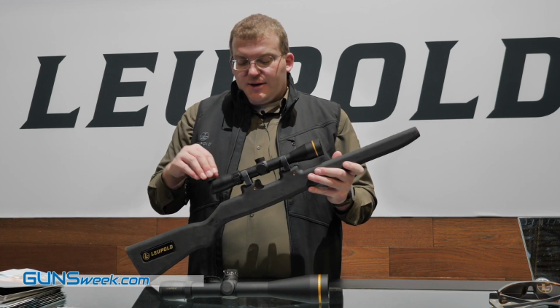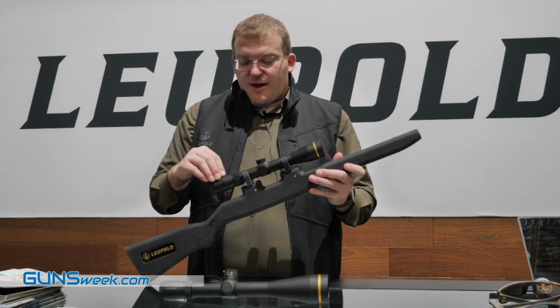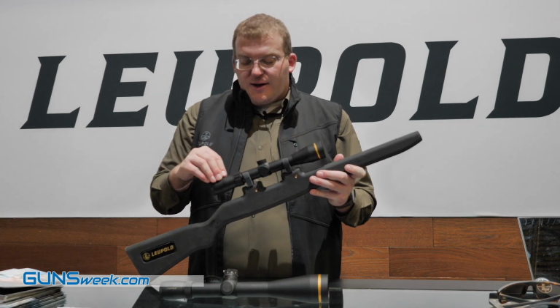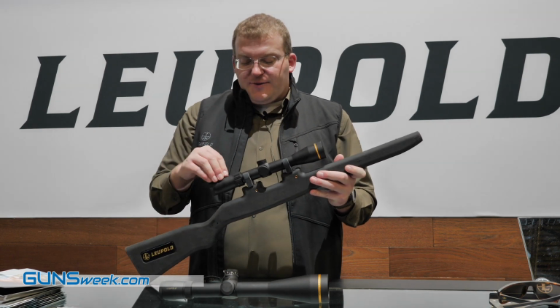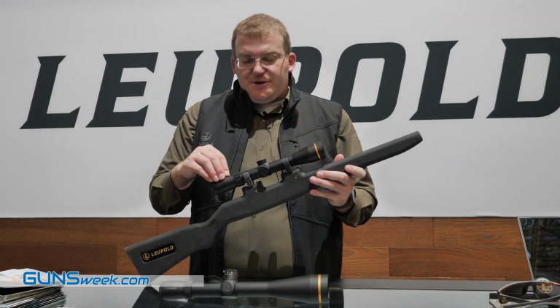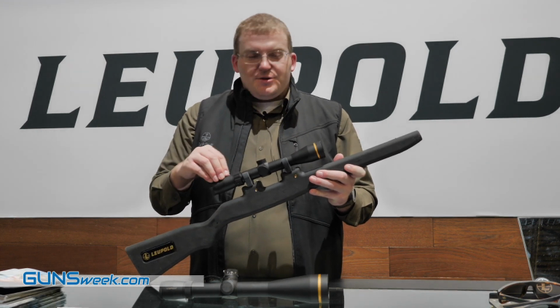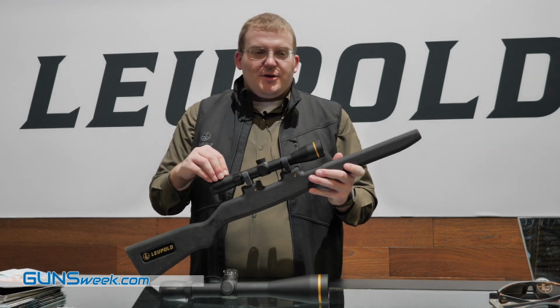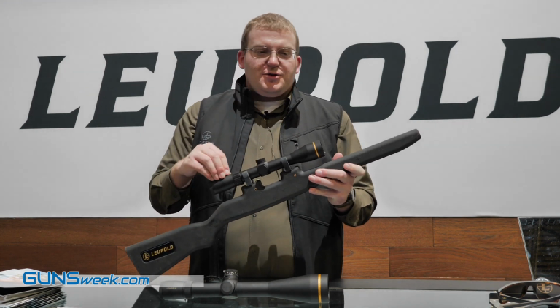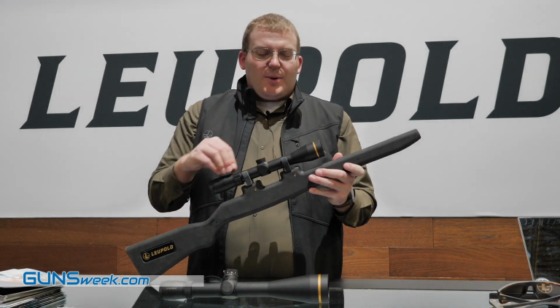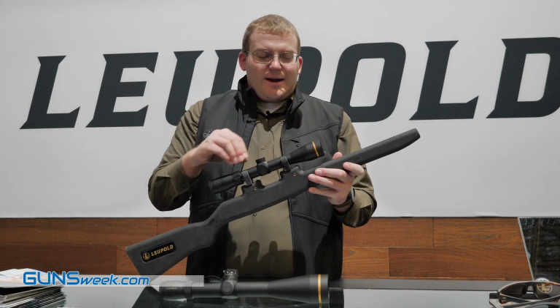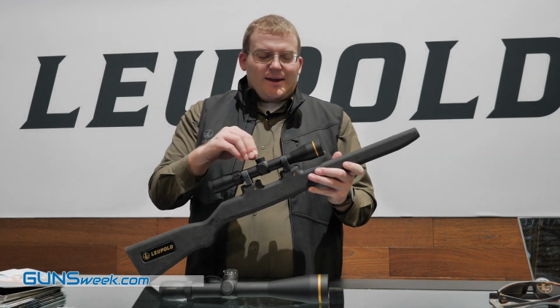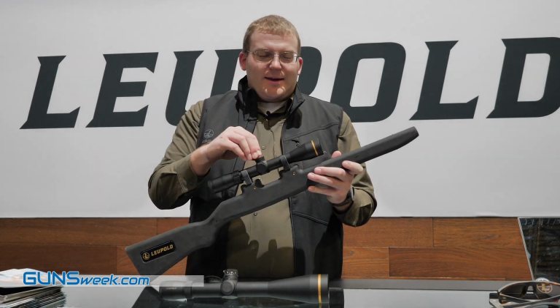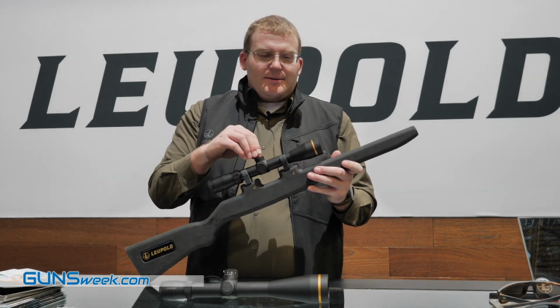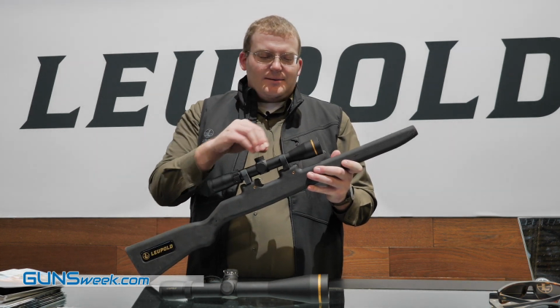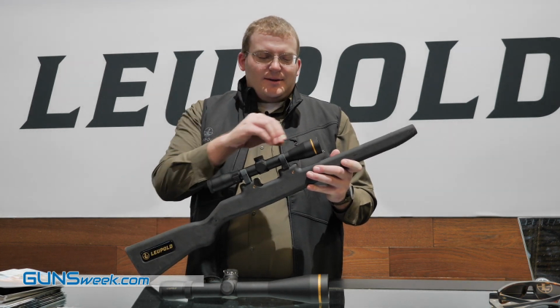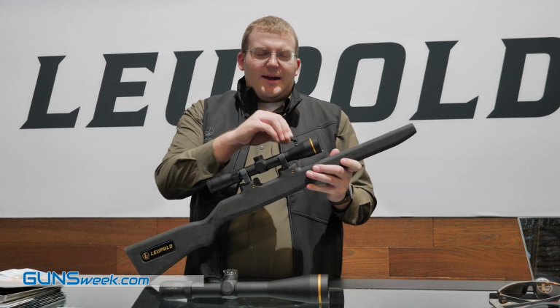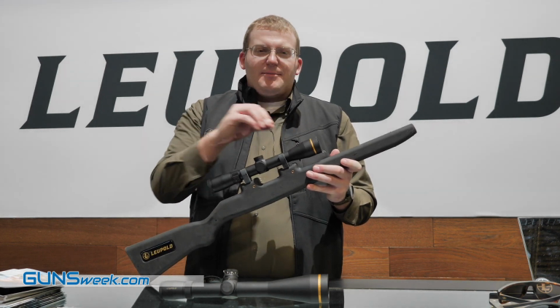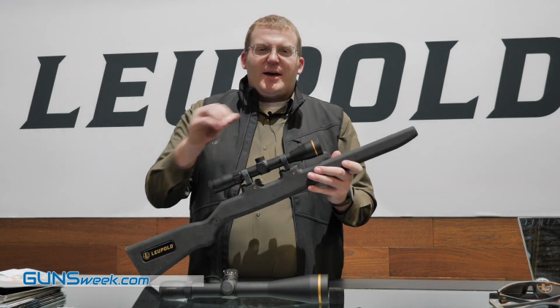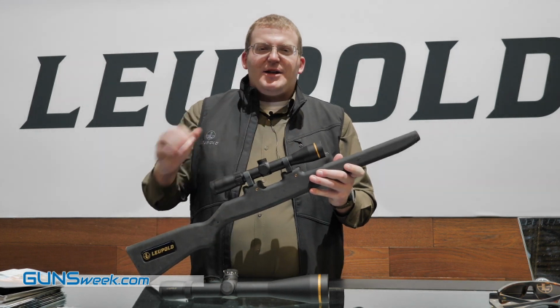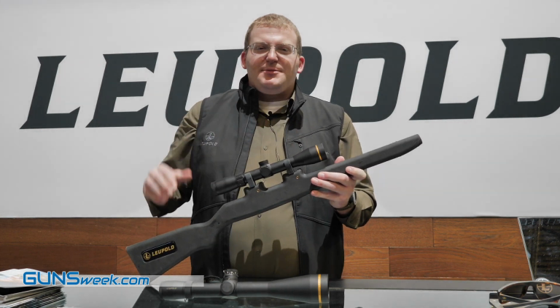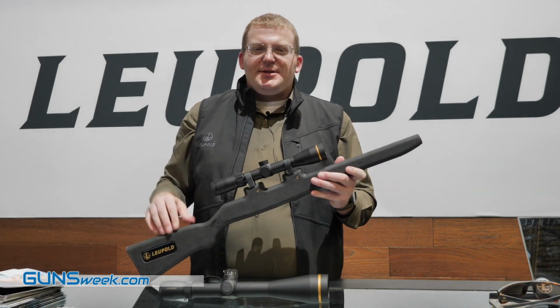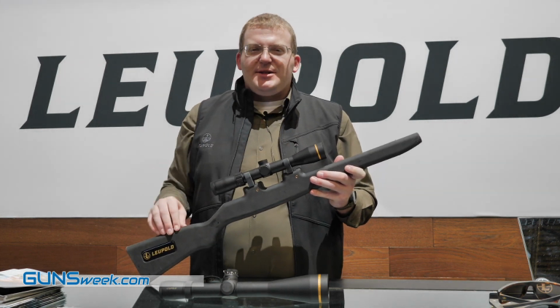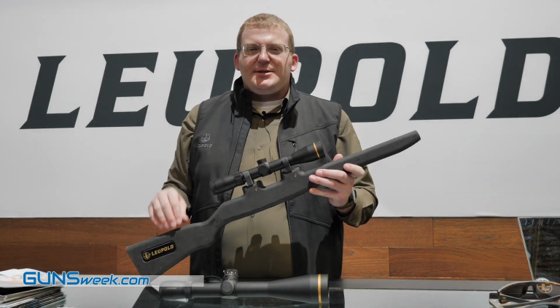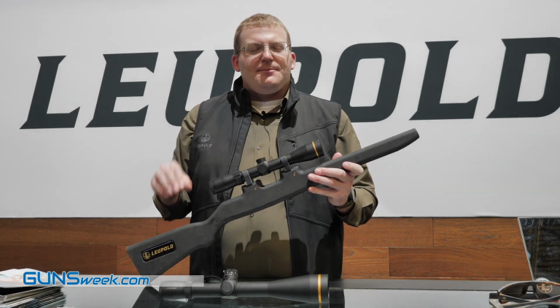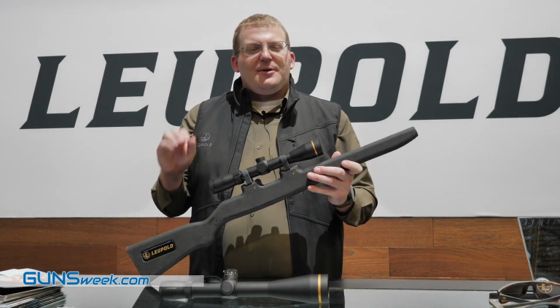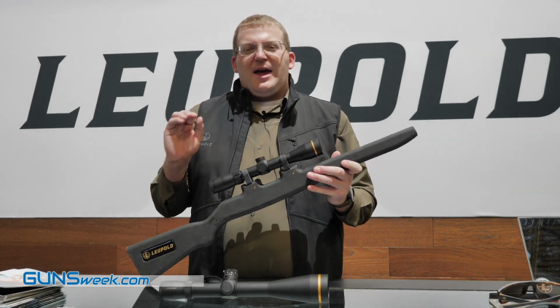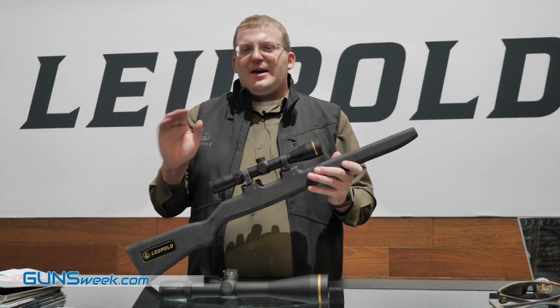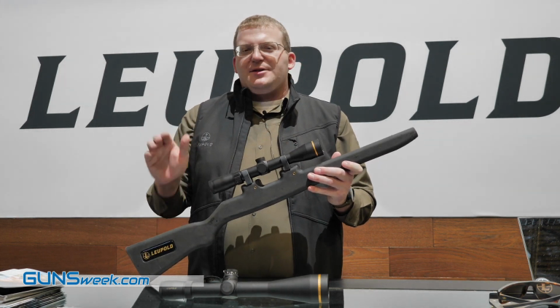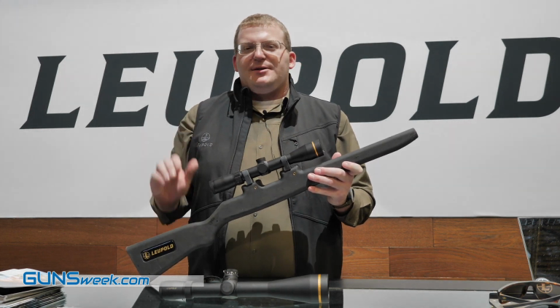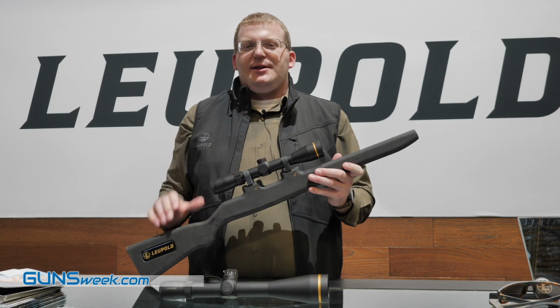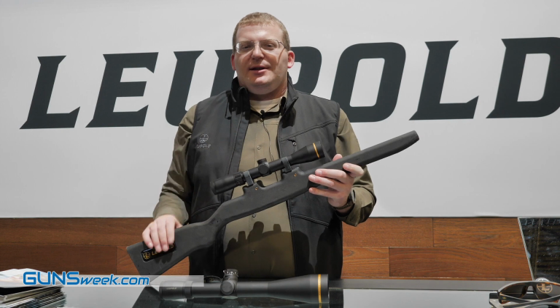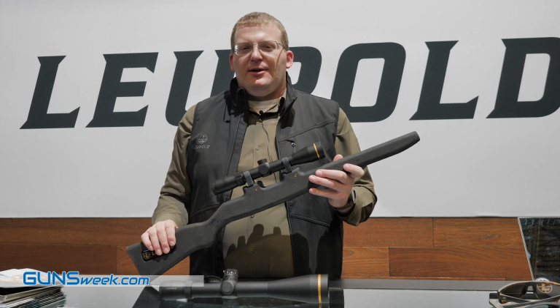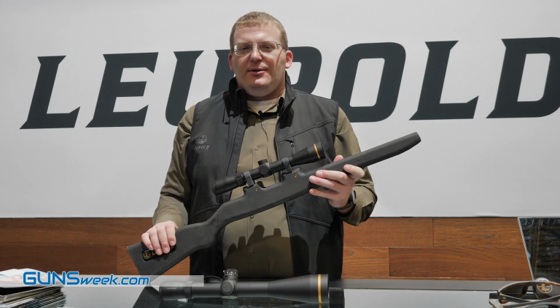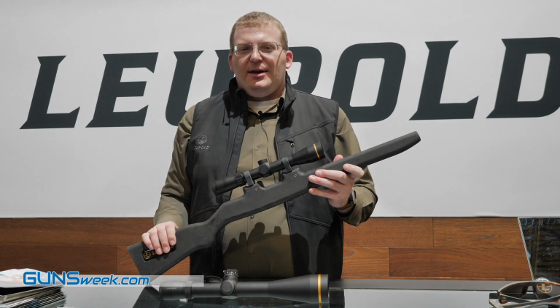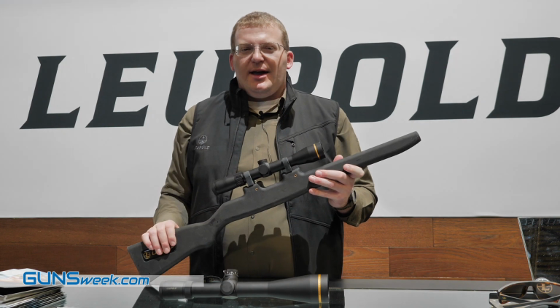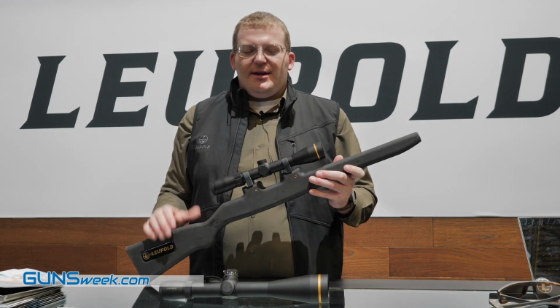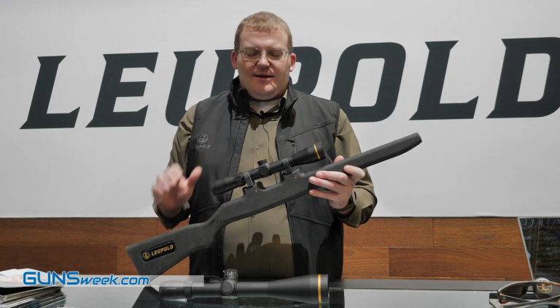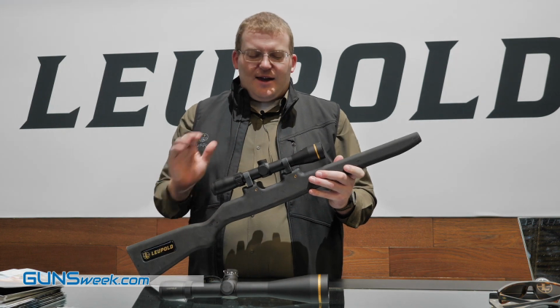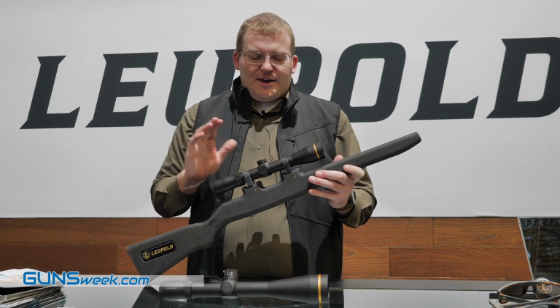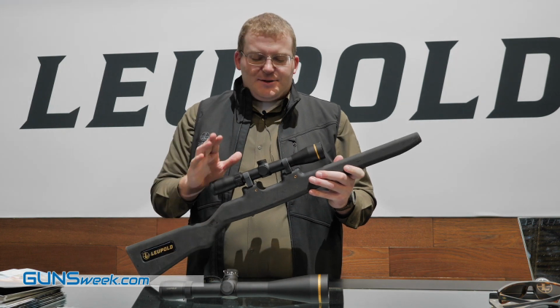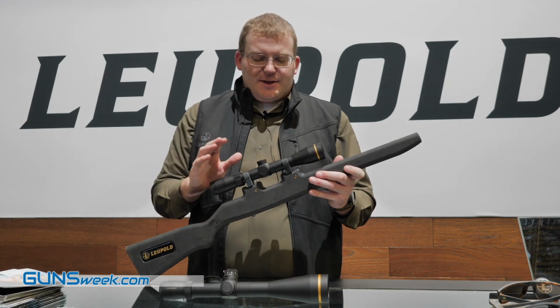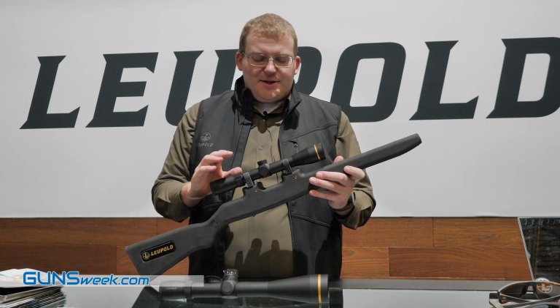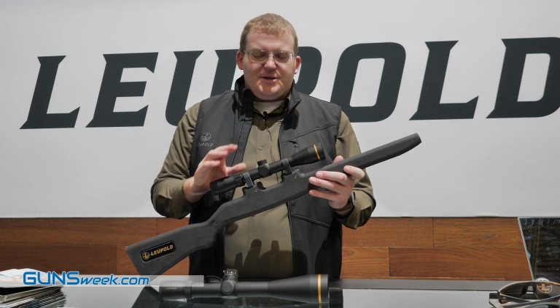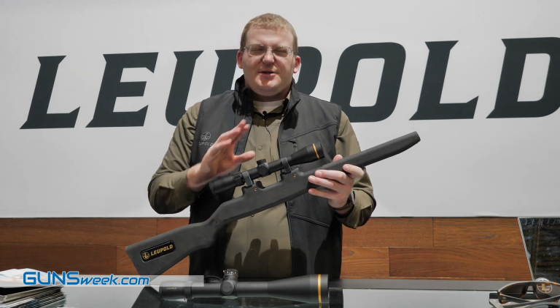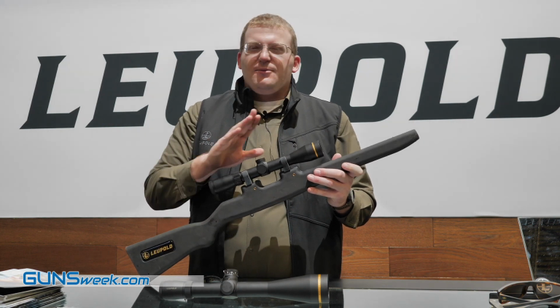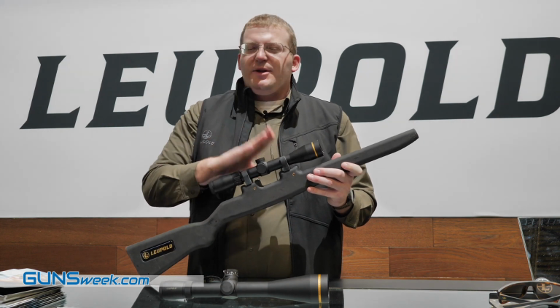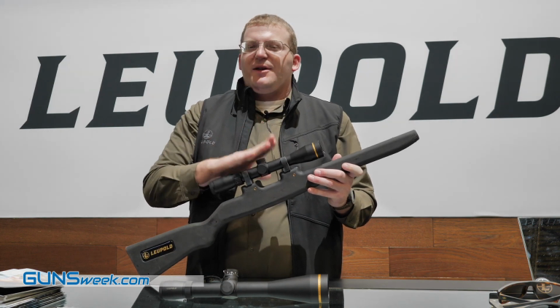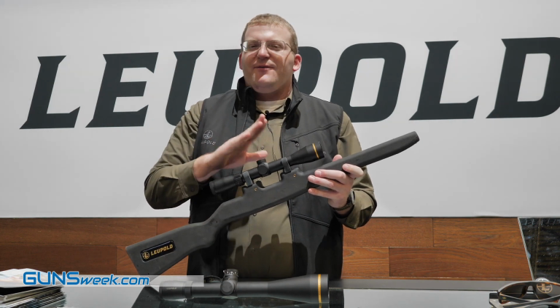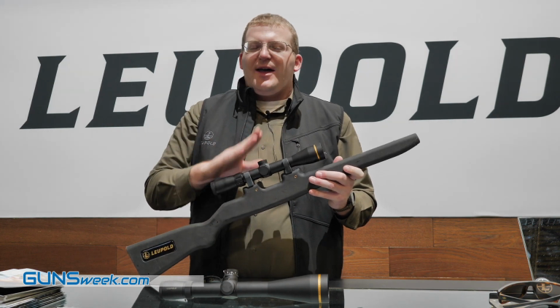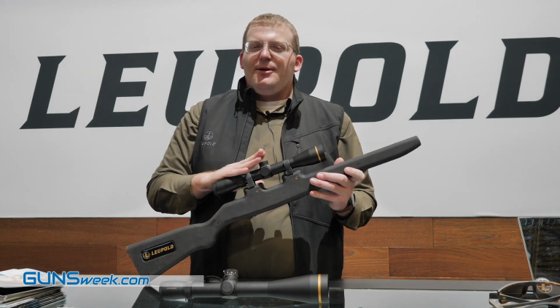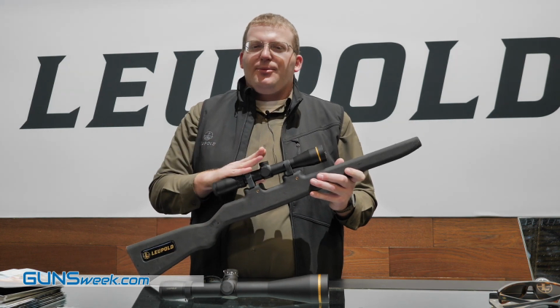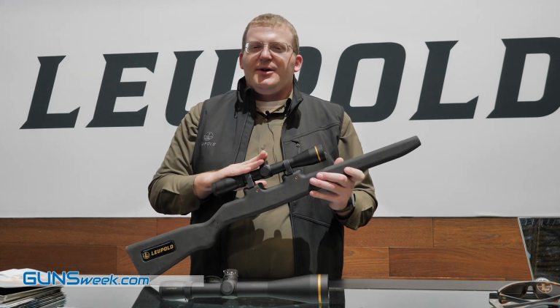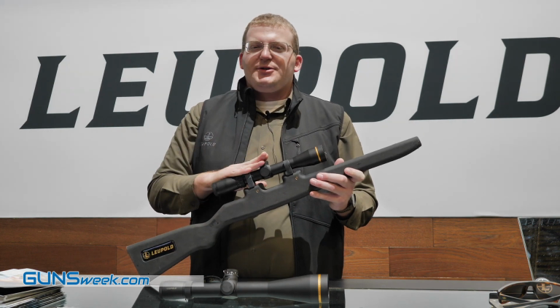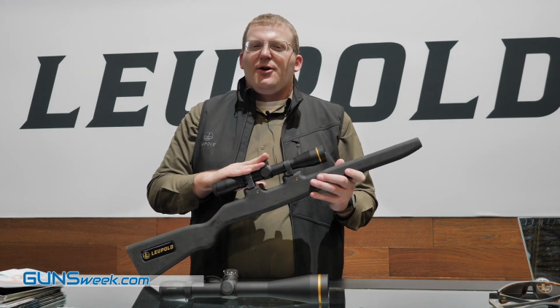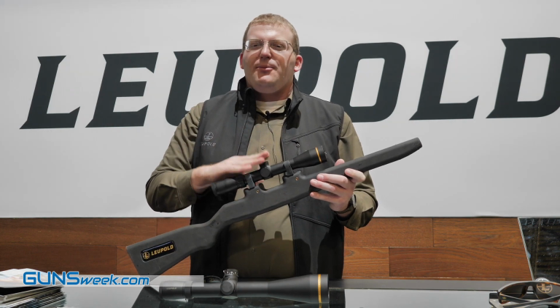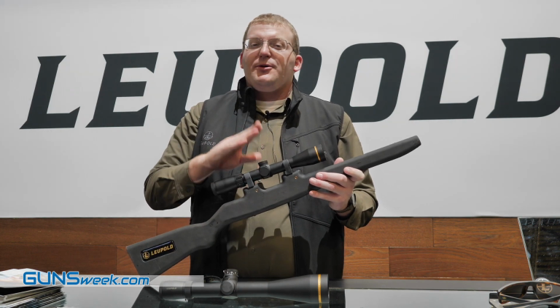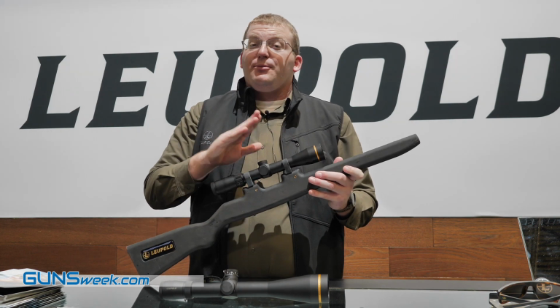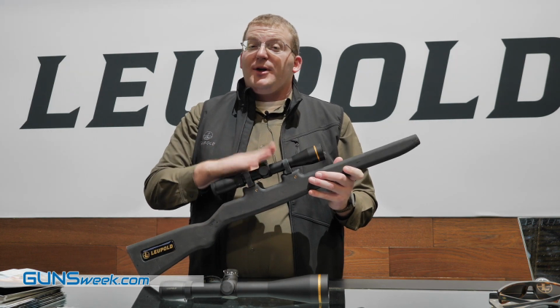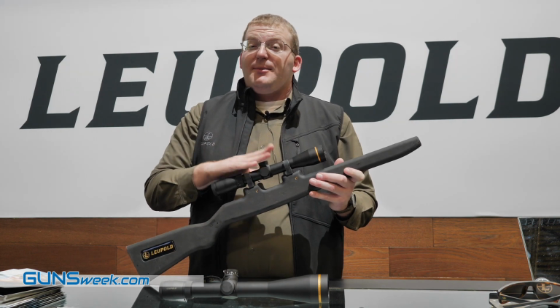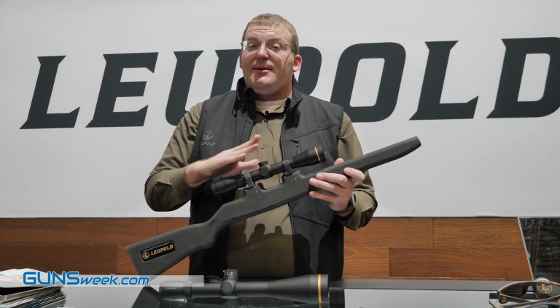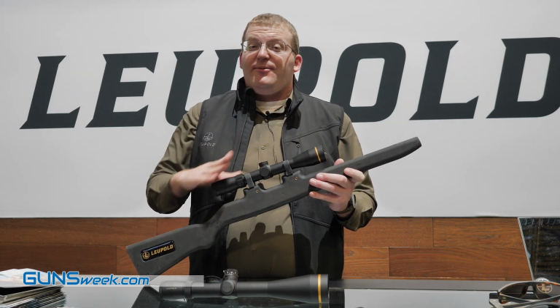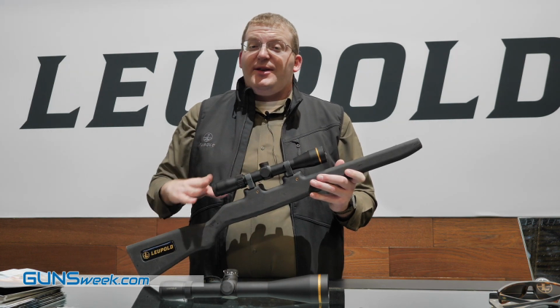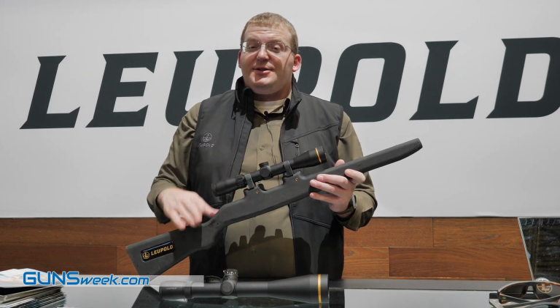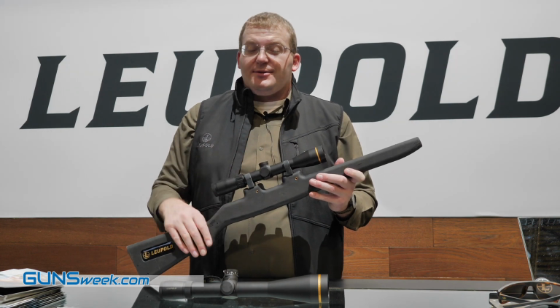It features our Twilight Light Management System — excellent low light conditions. Really a value-priced scope with premium features.